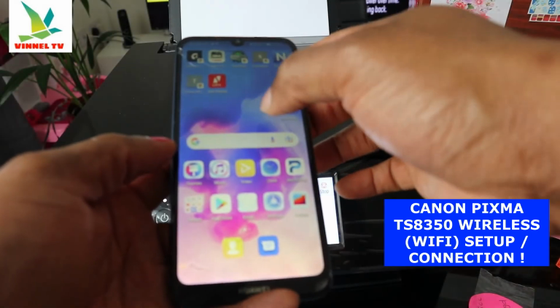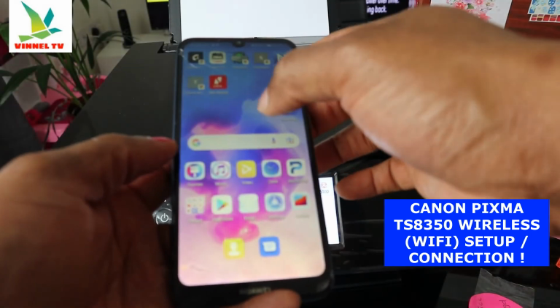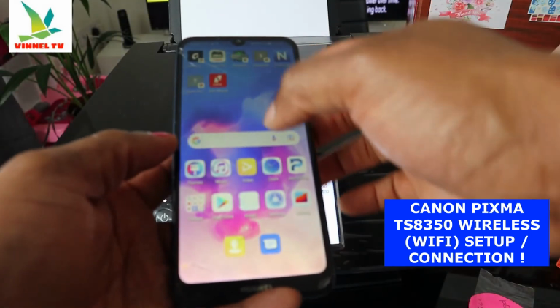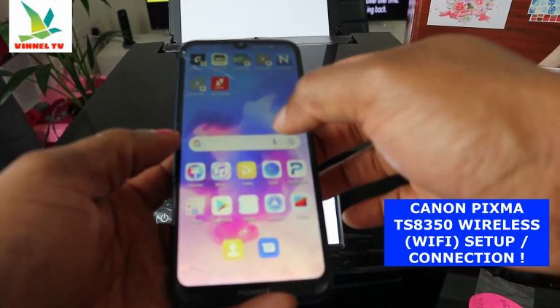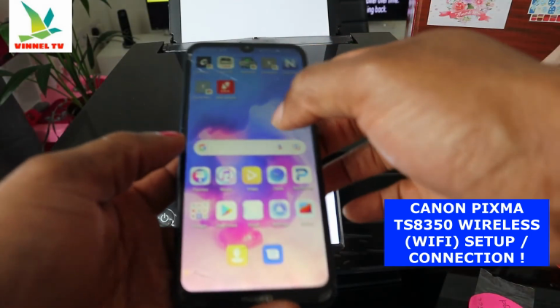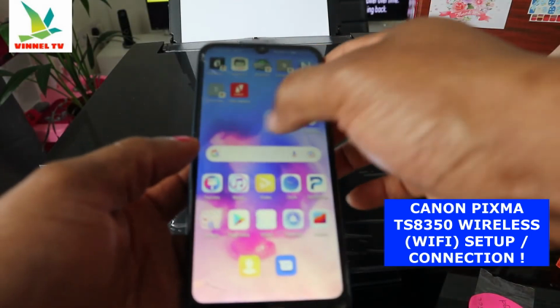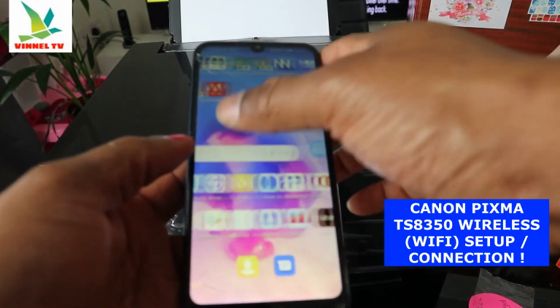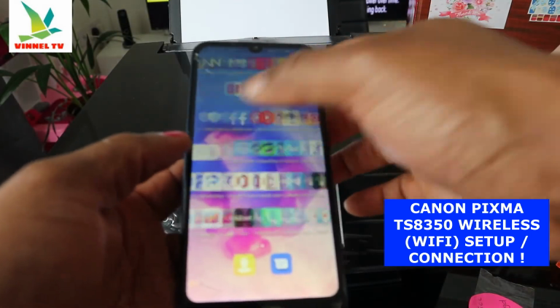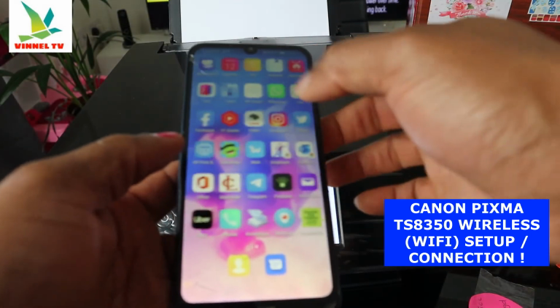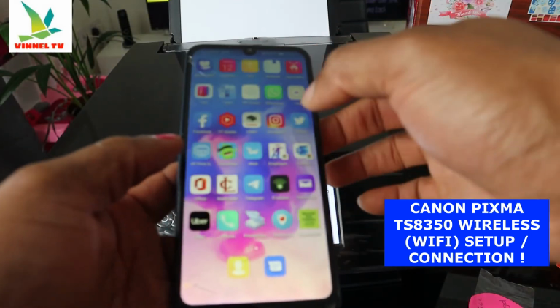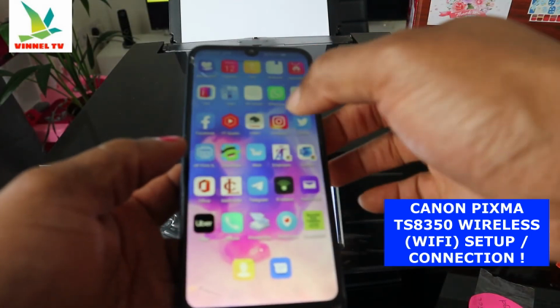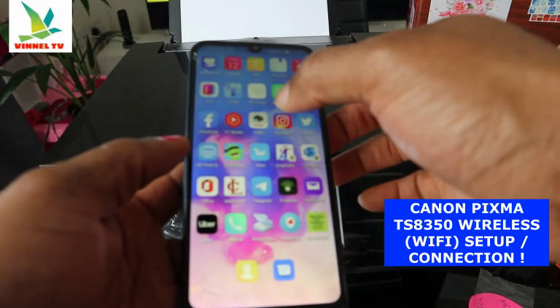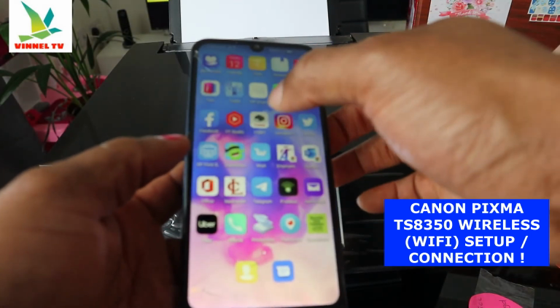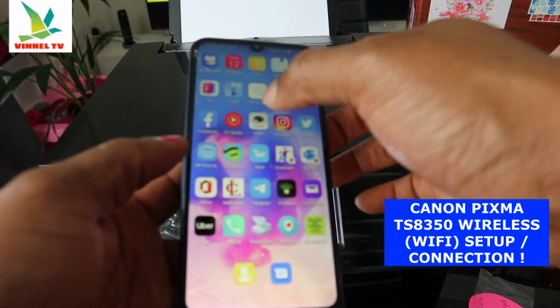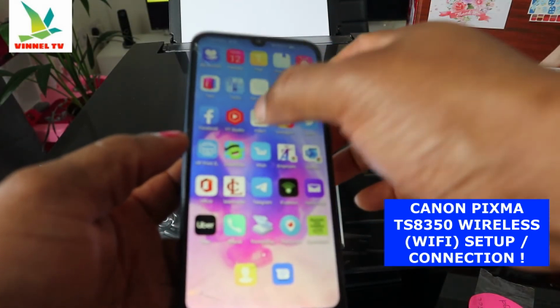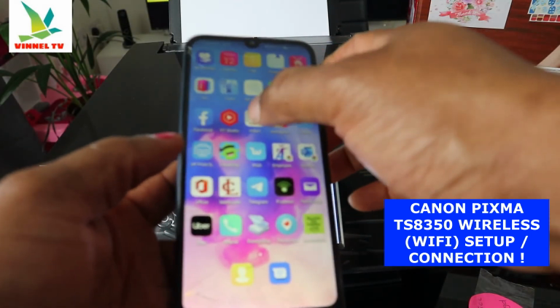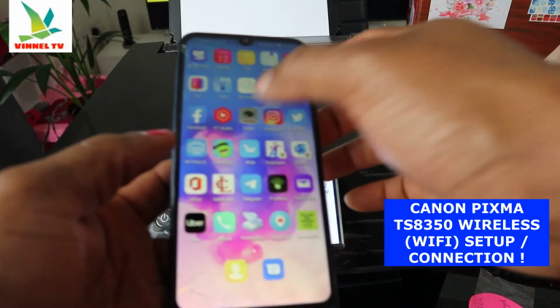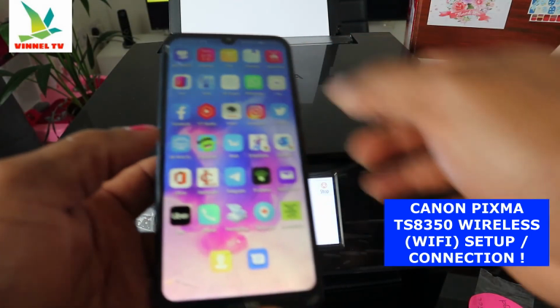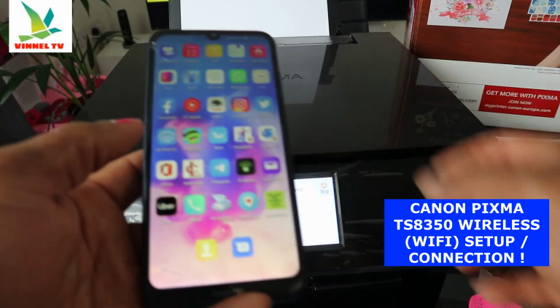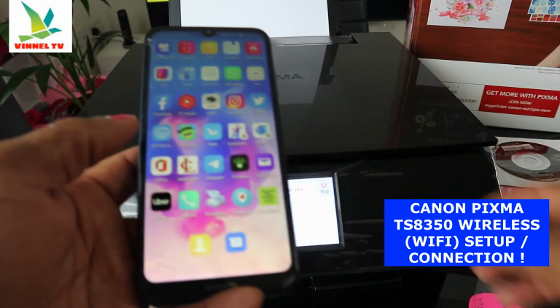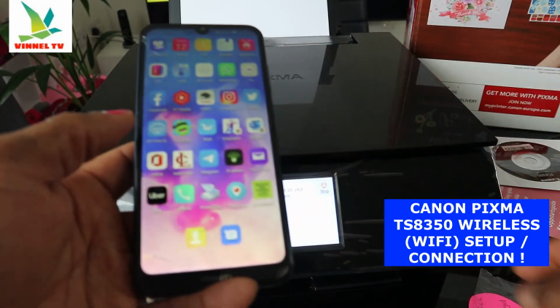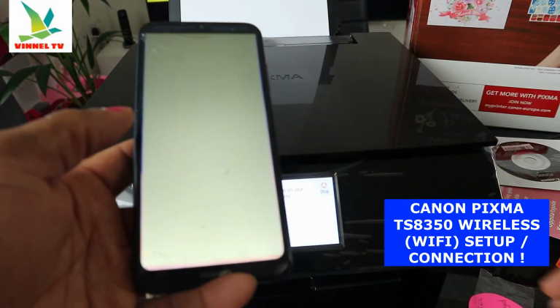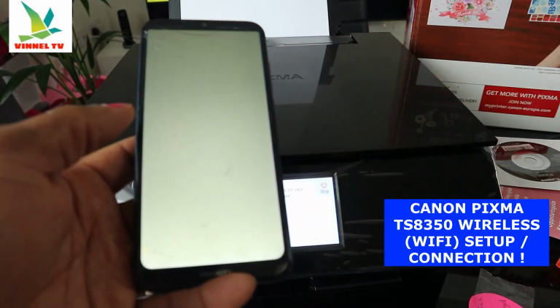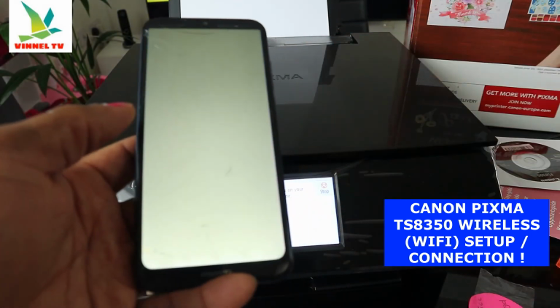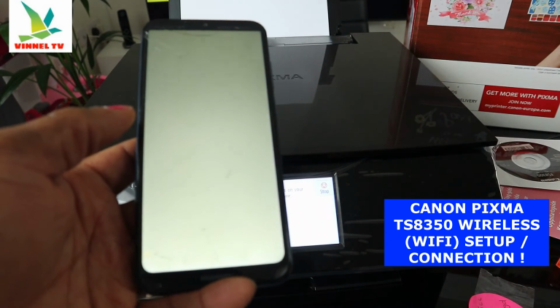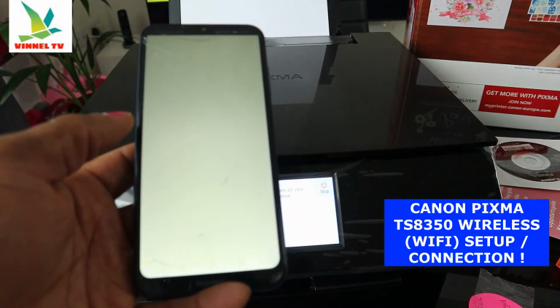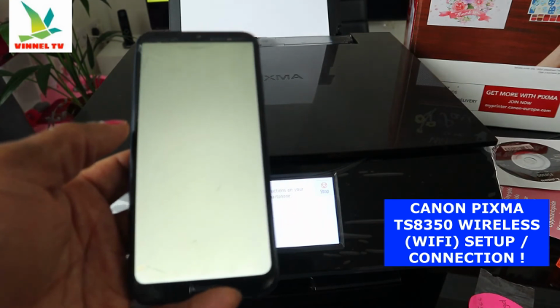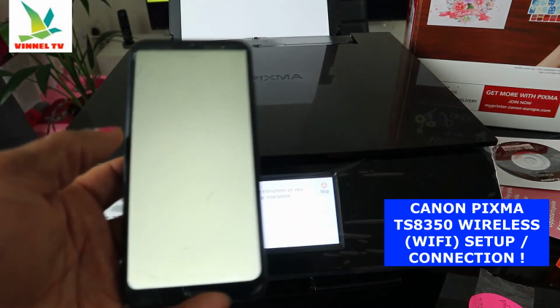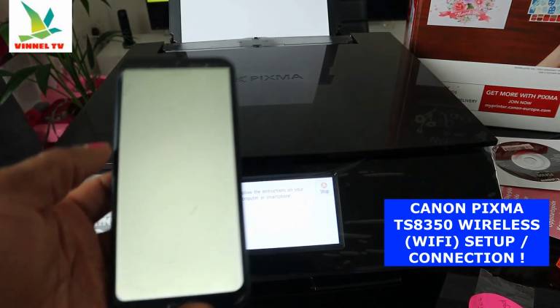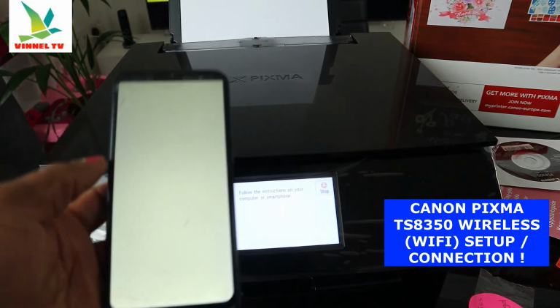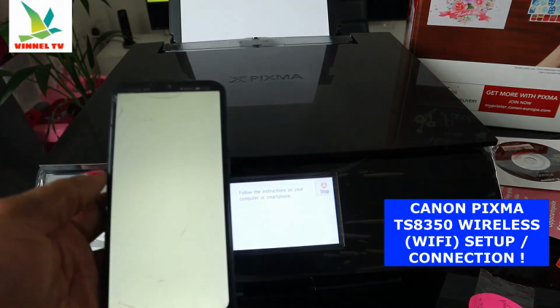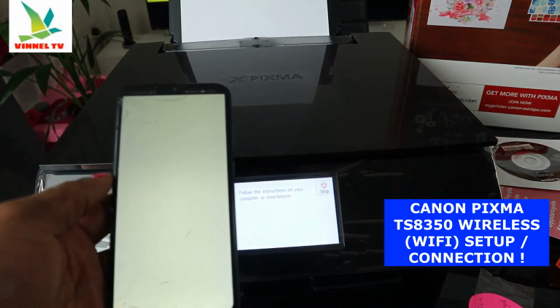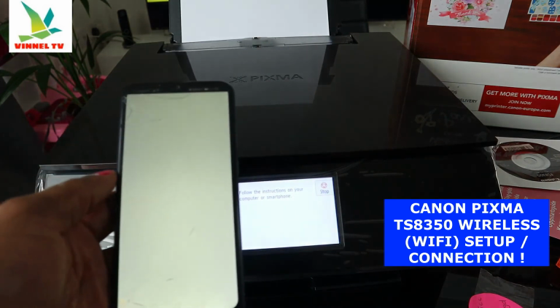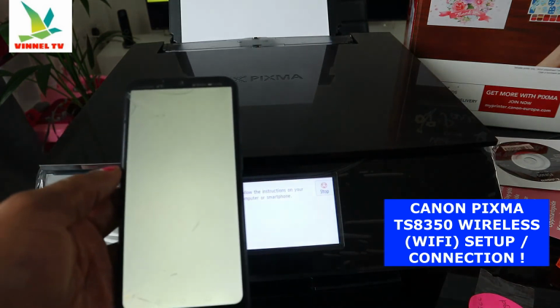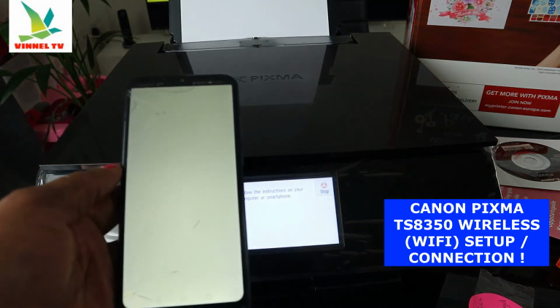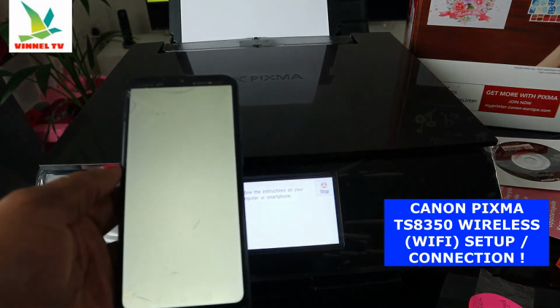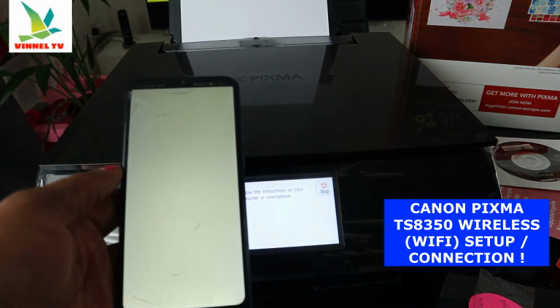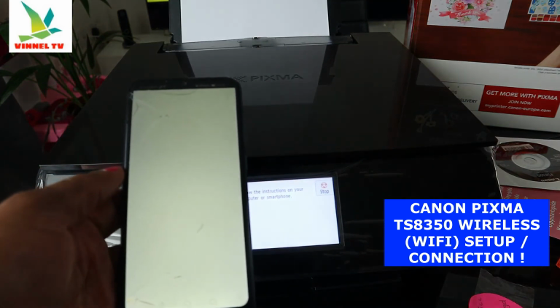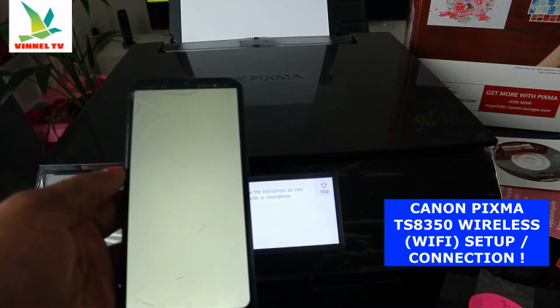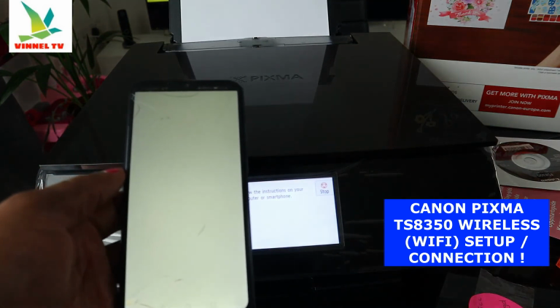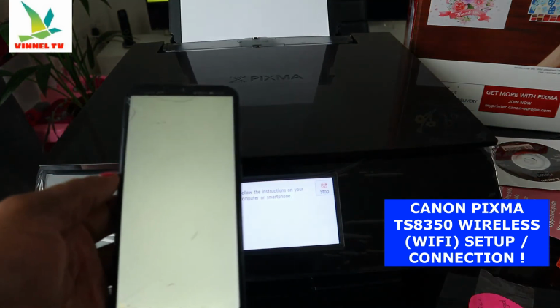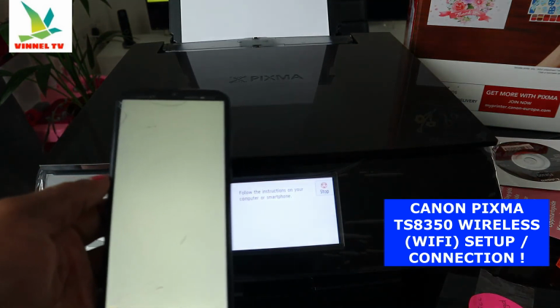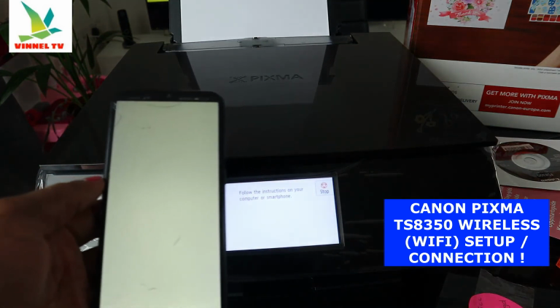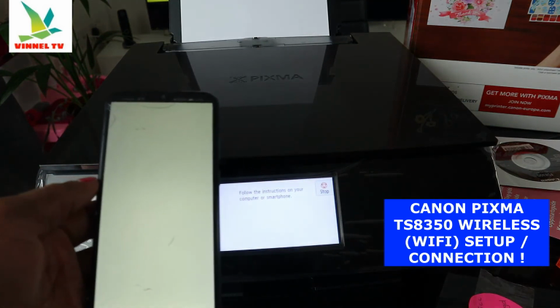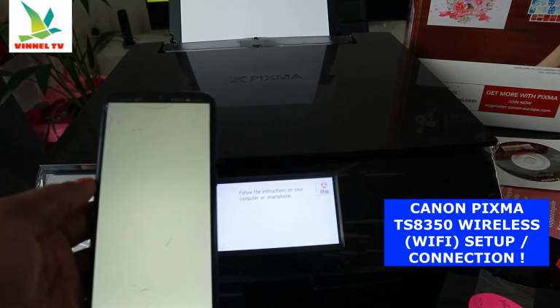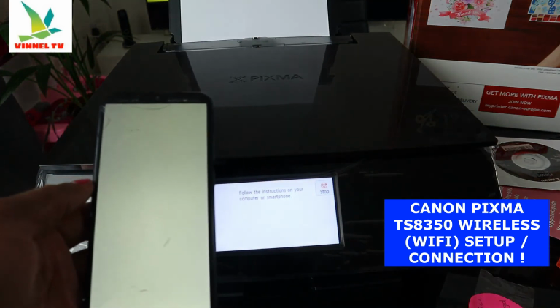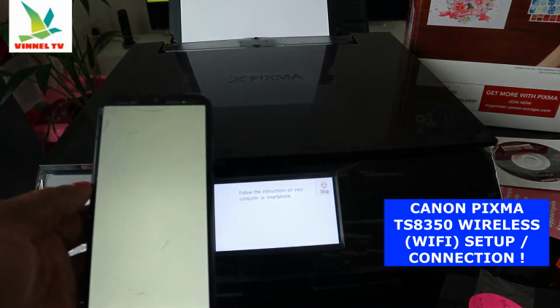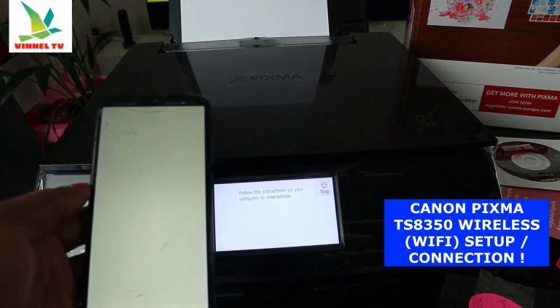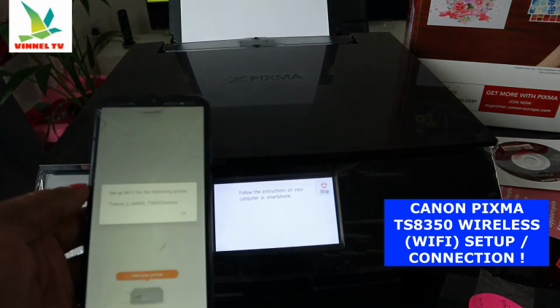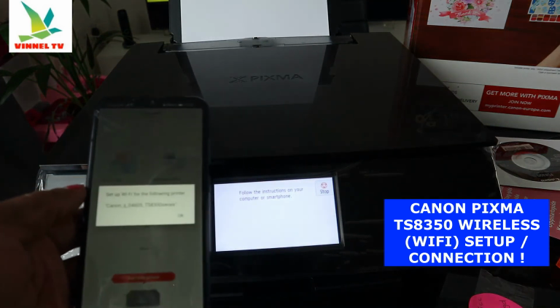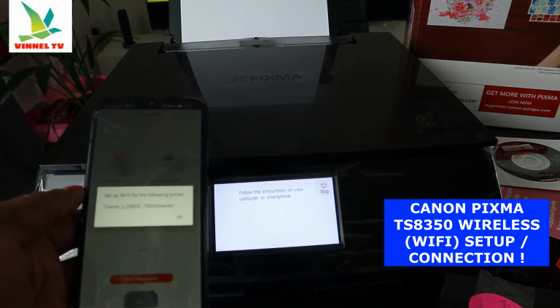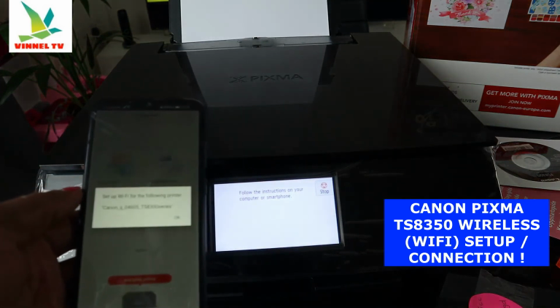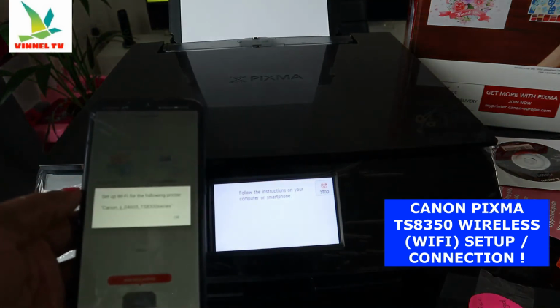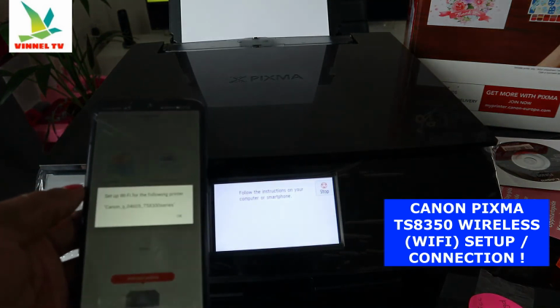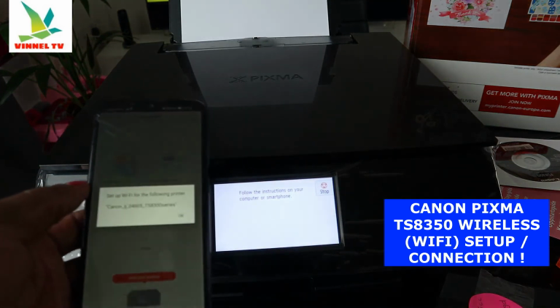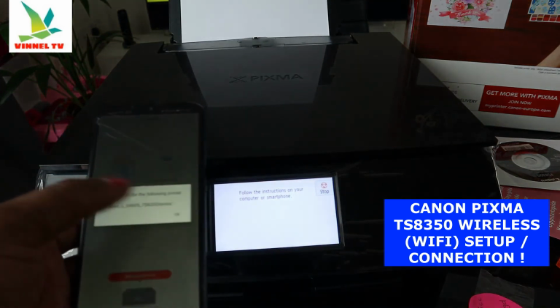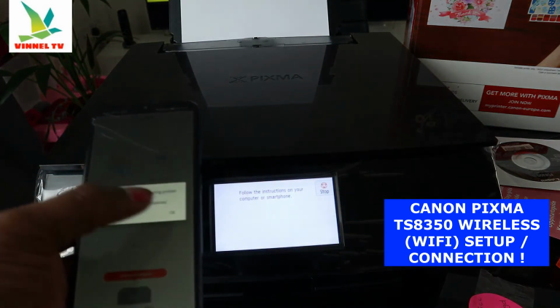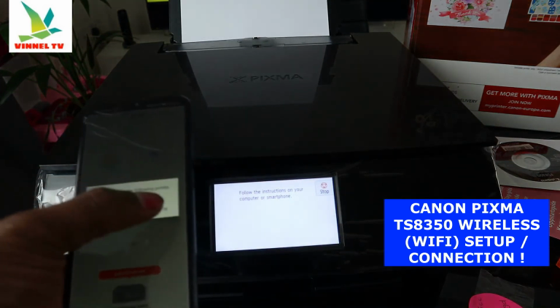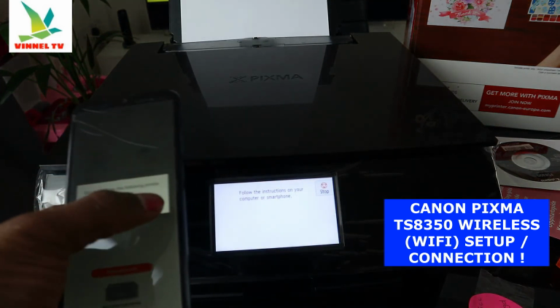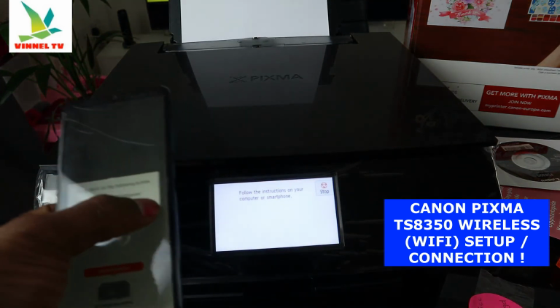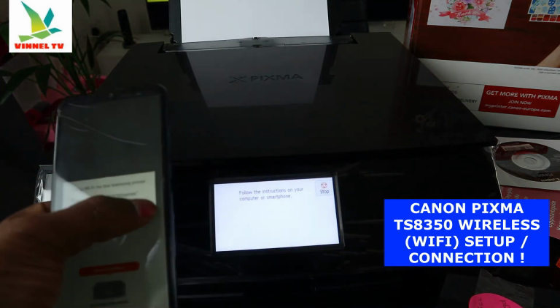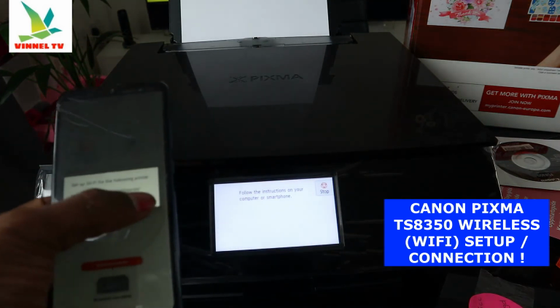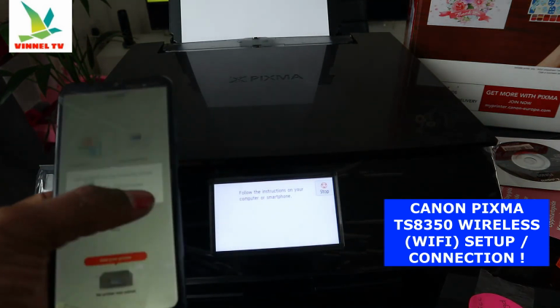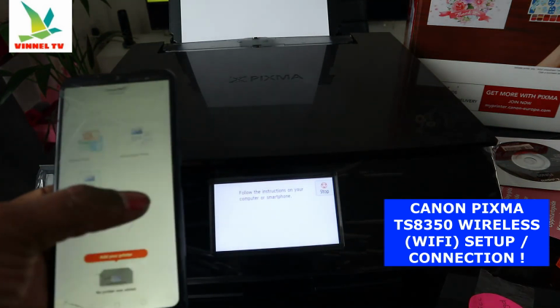So go back to Canon PRINT Inkjet/SELPHY and click OK to try again.